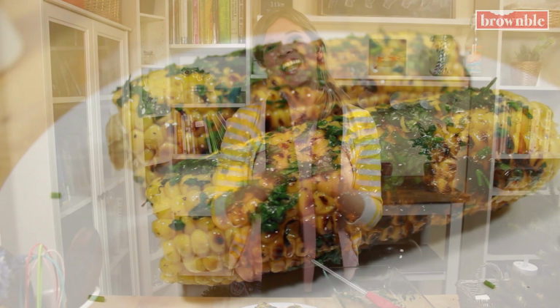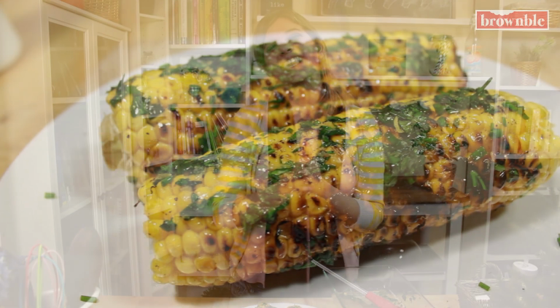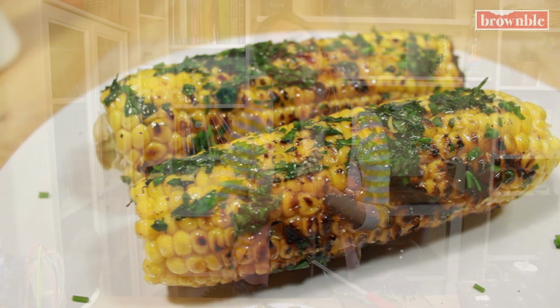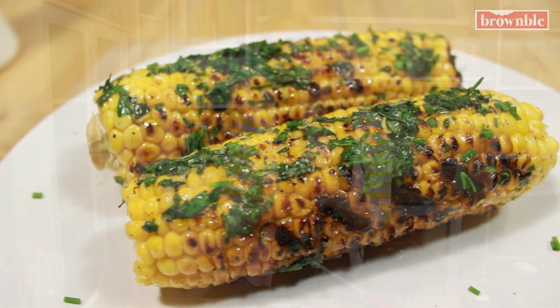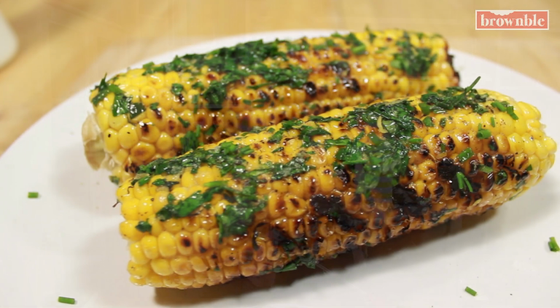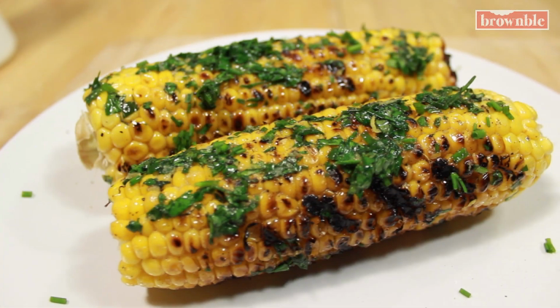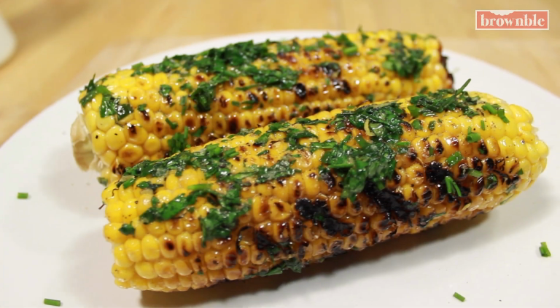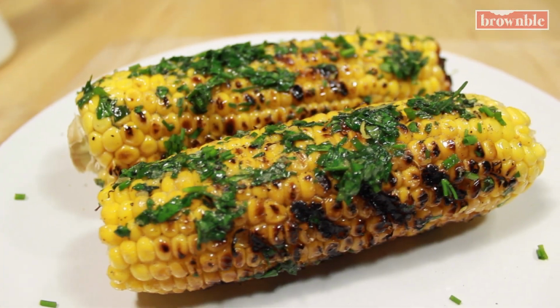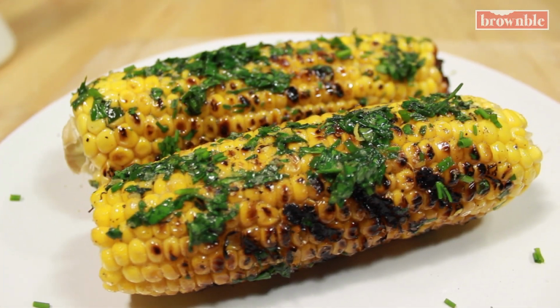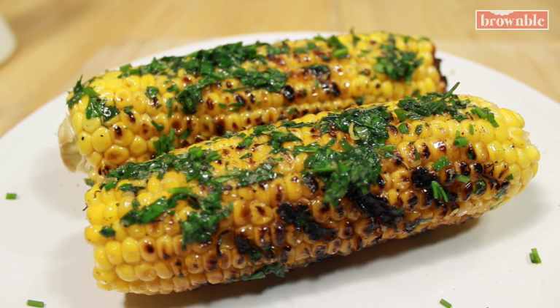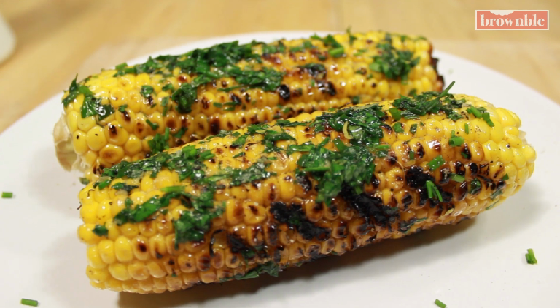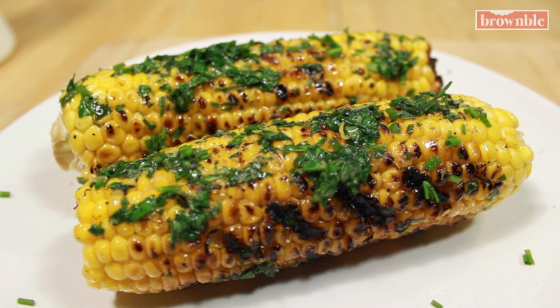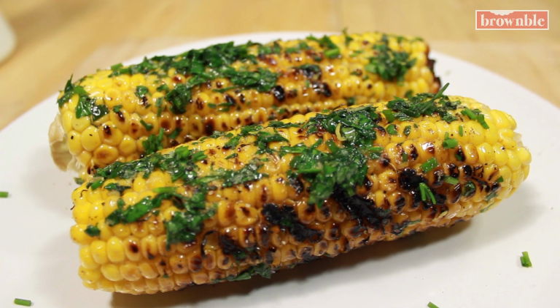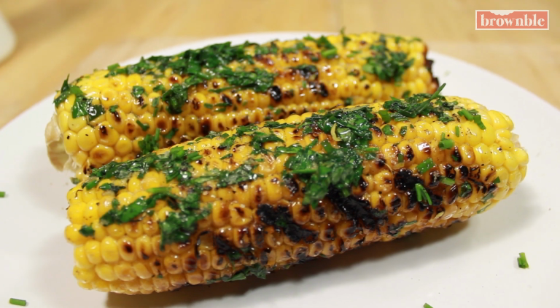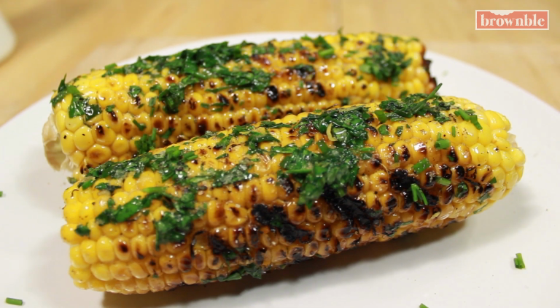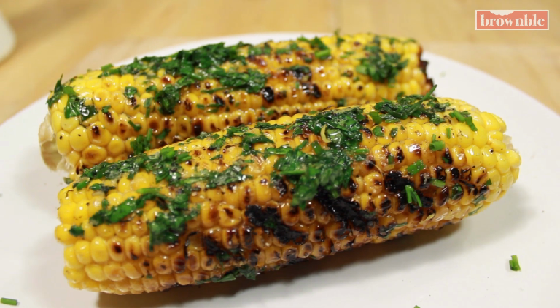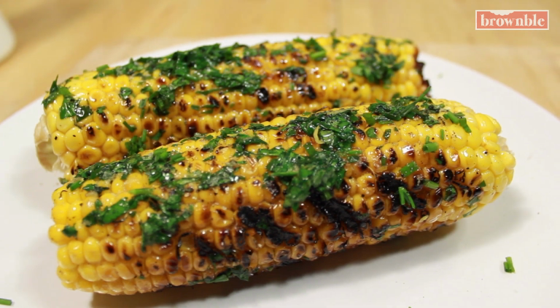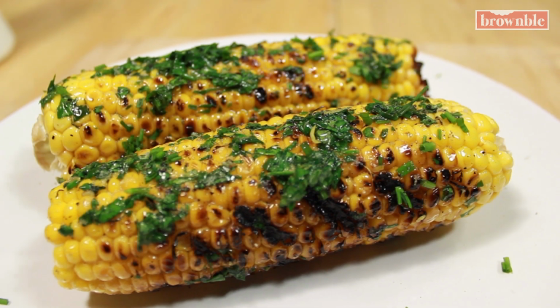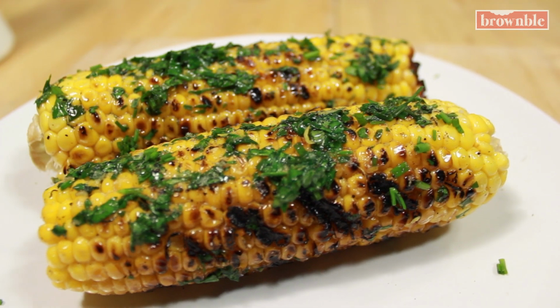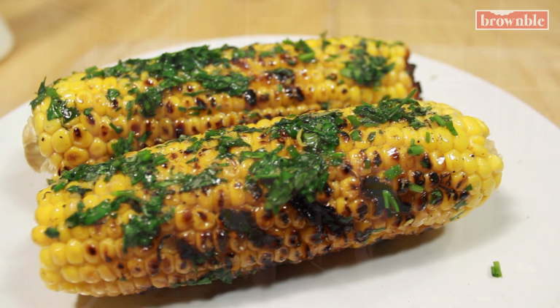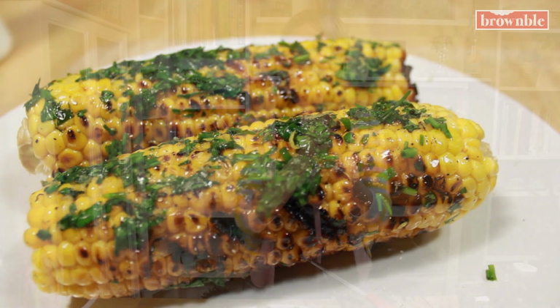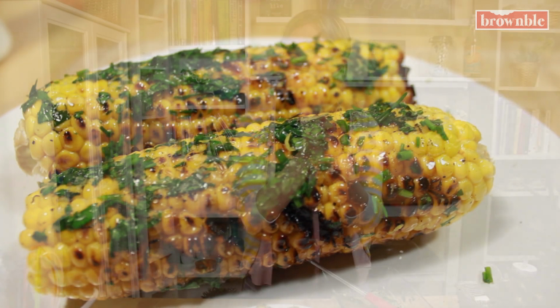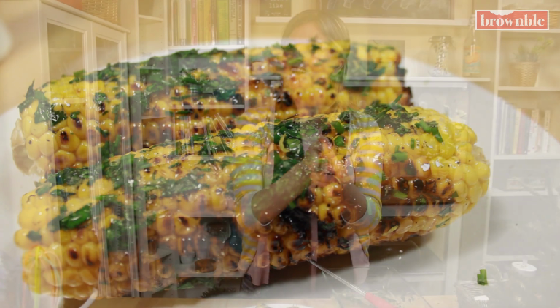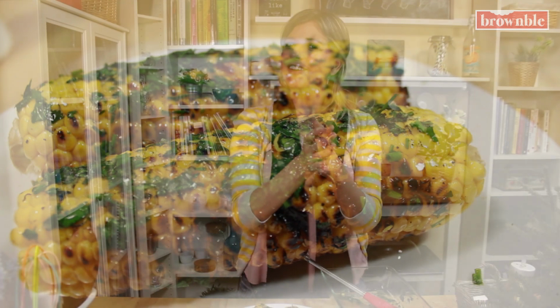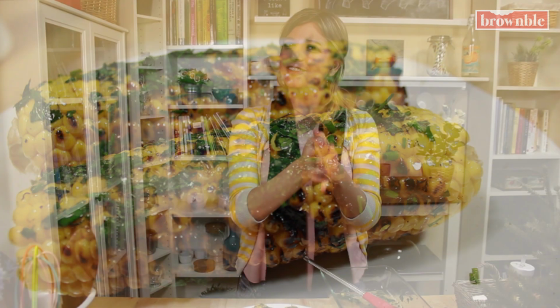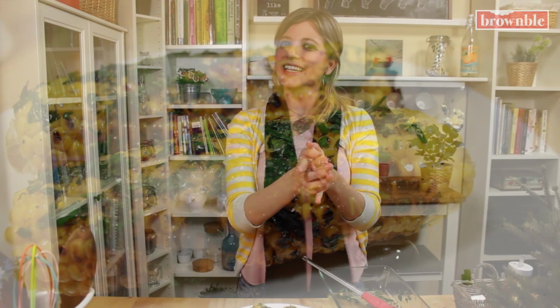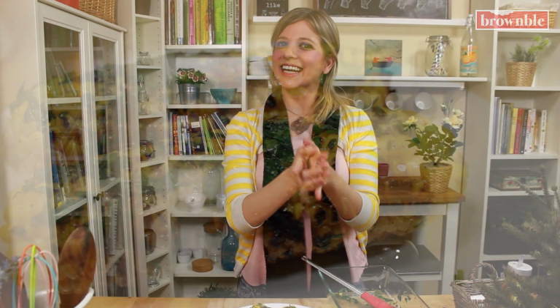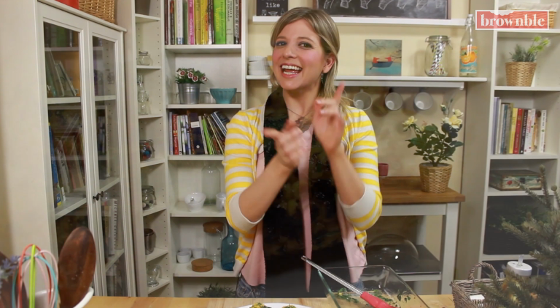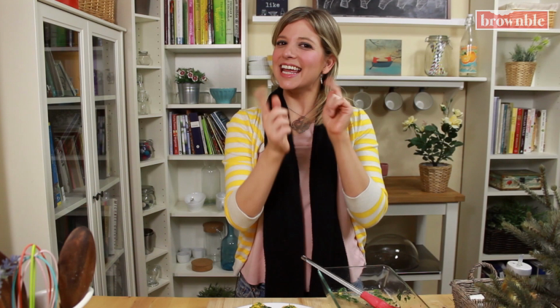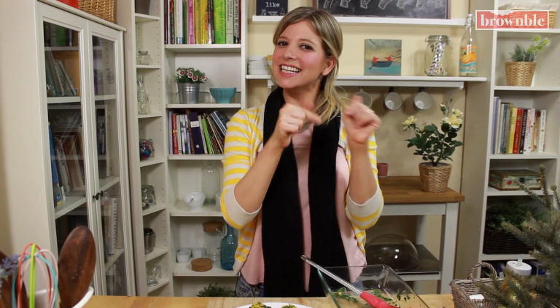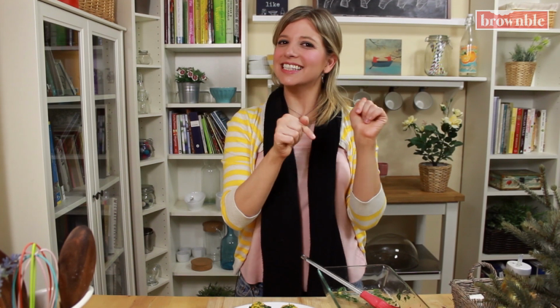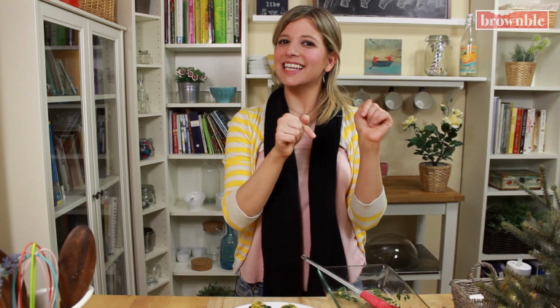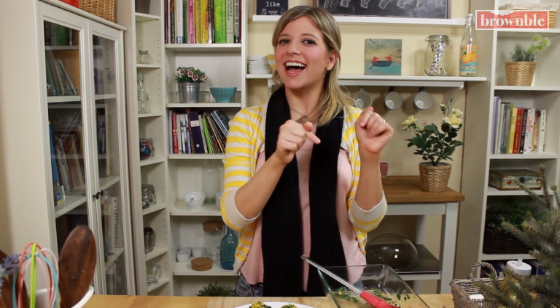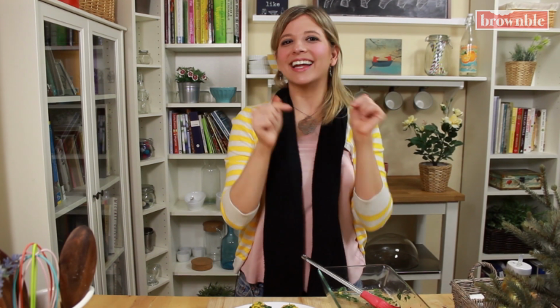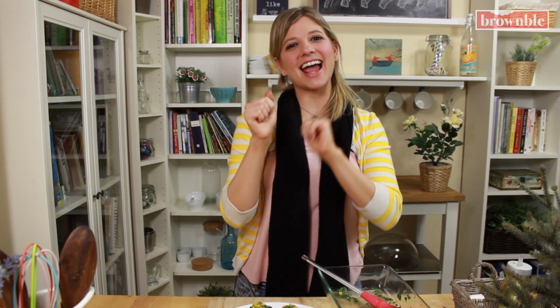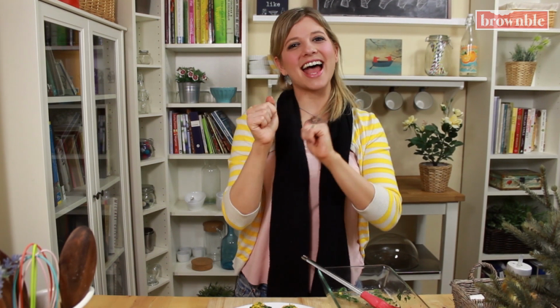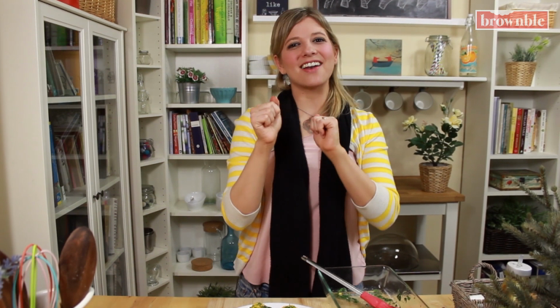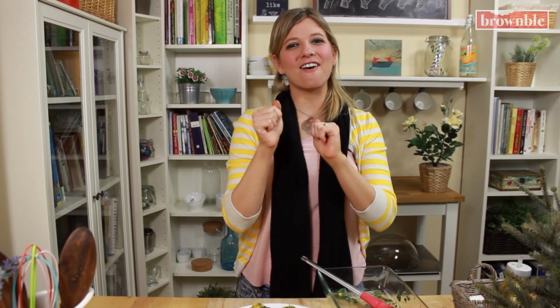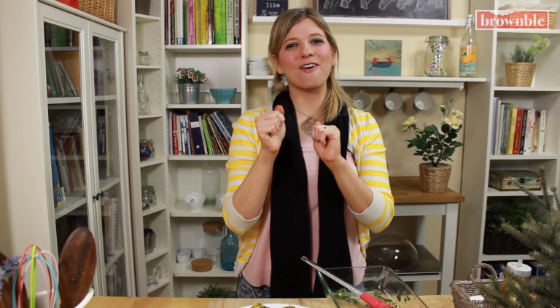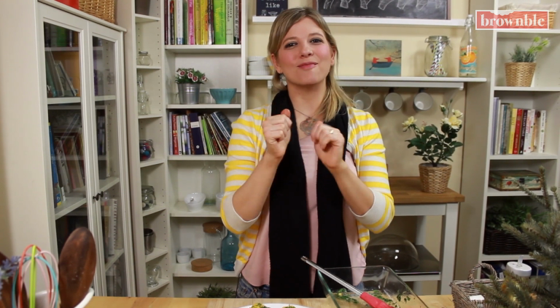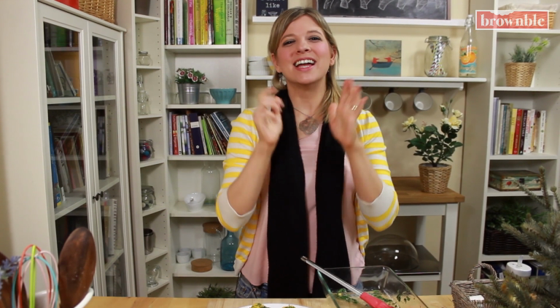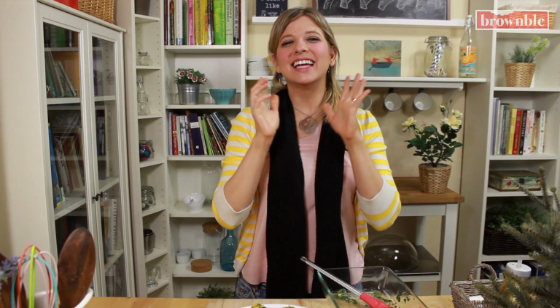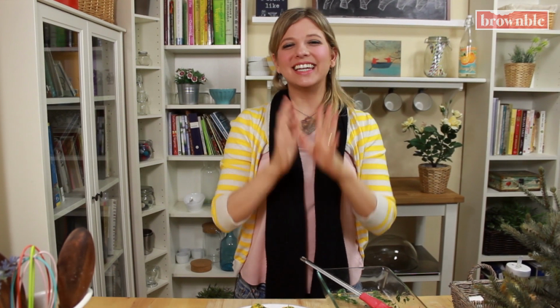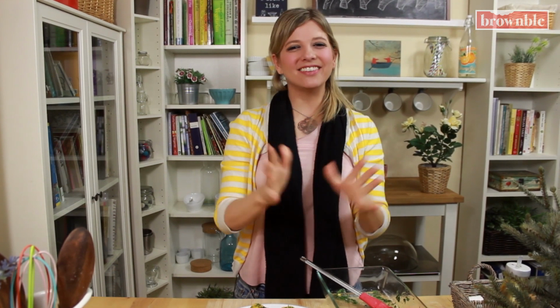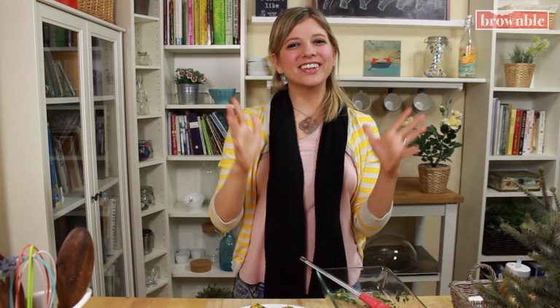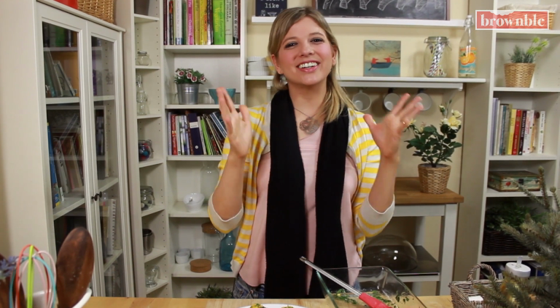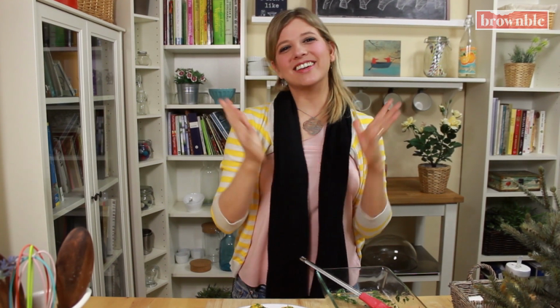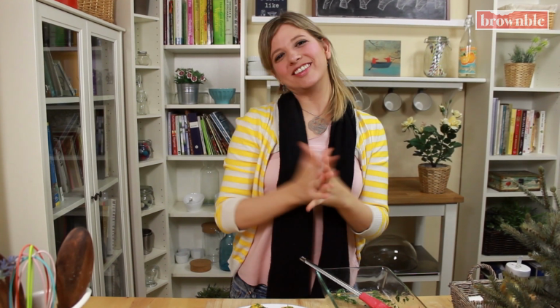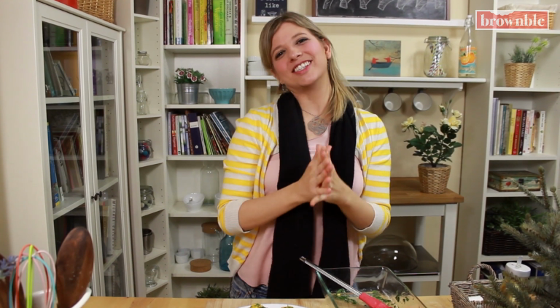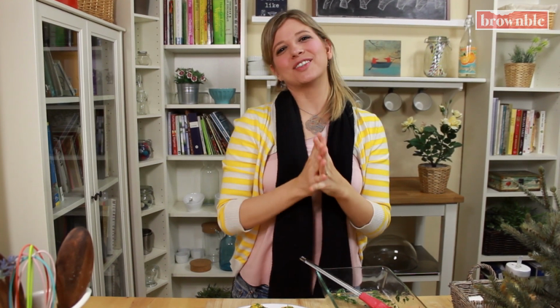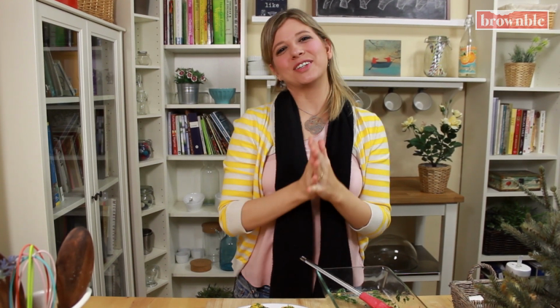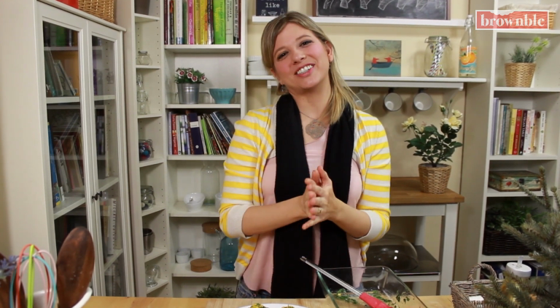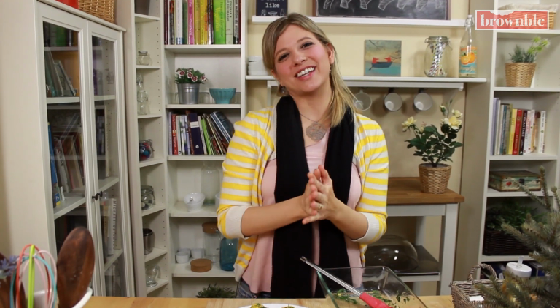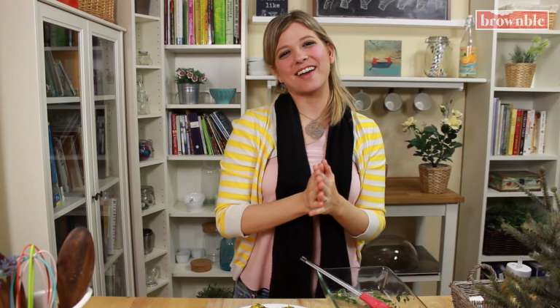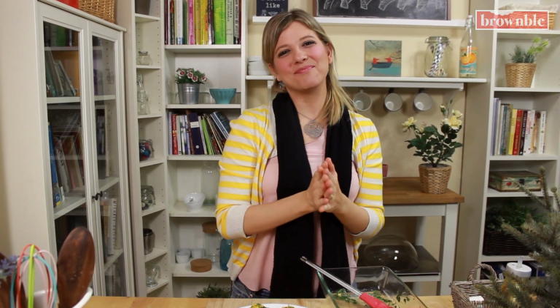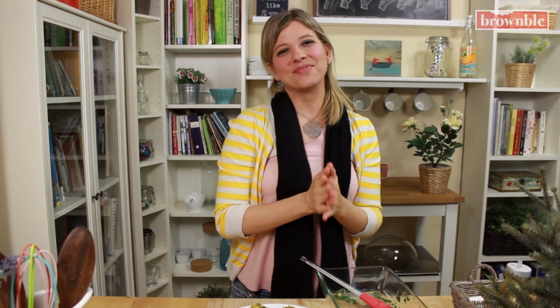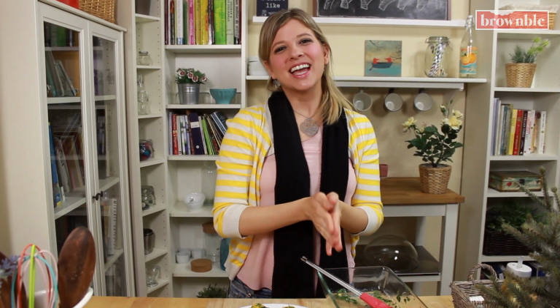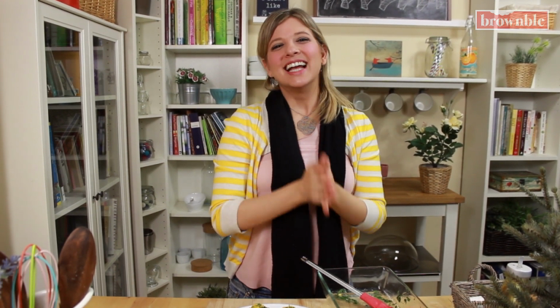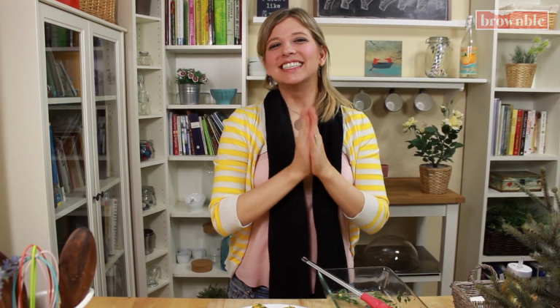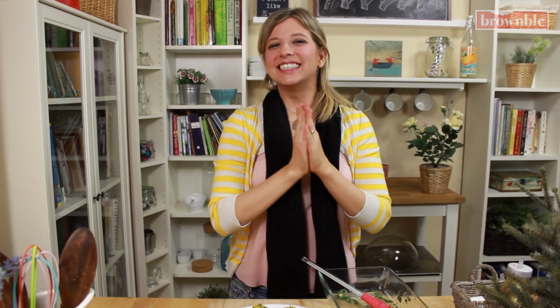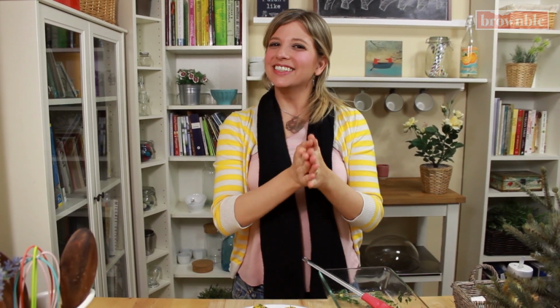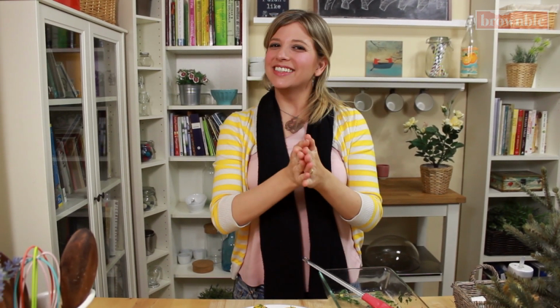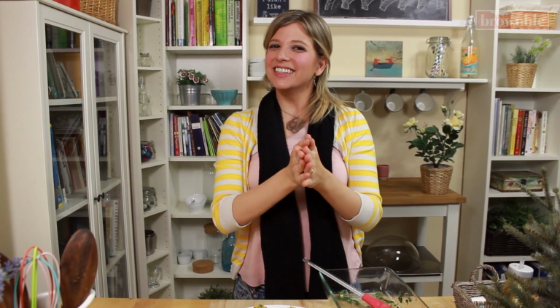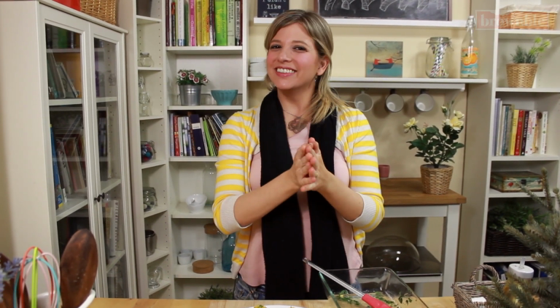And you're ready to serve. Thank you so much for watching, you guys. I hope you start grilling inside, at home, even if it's the wintertime. See you soon.